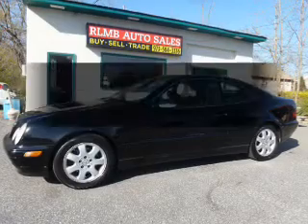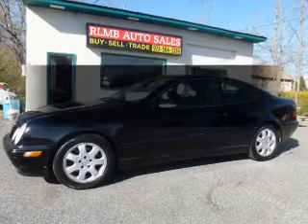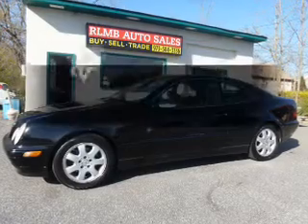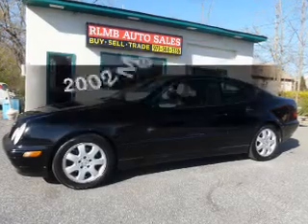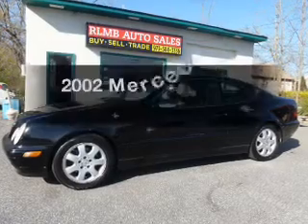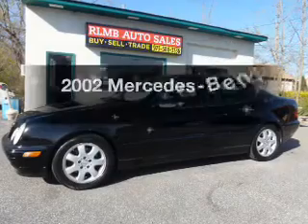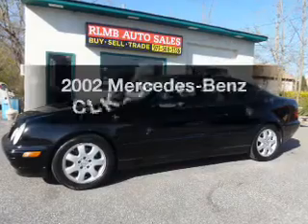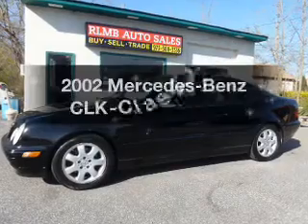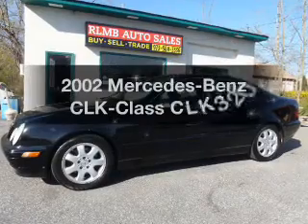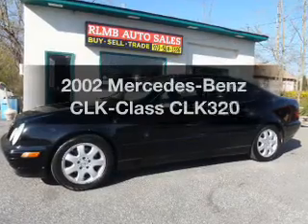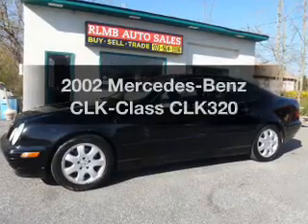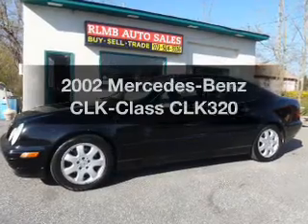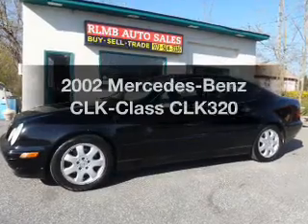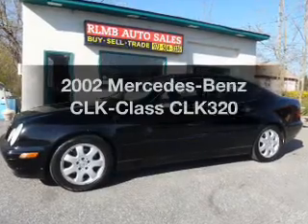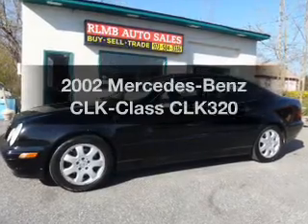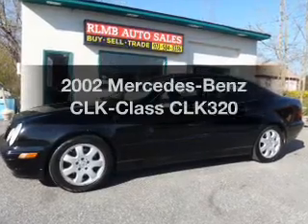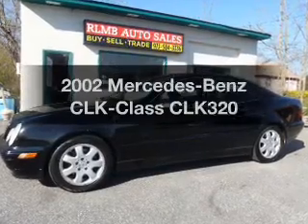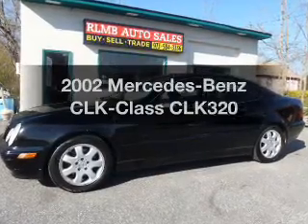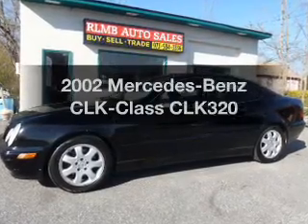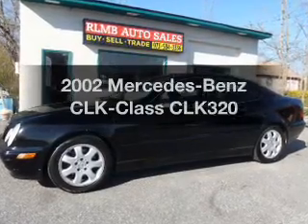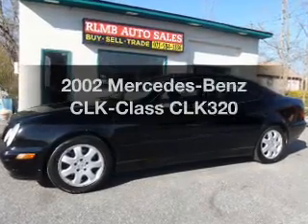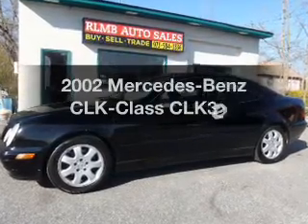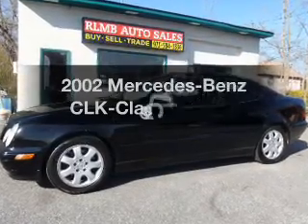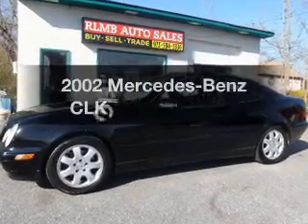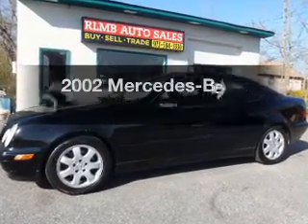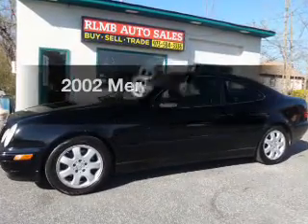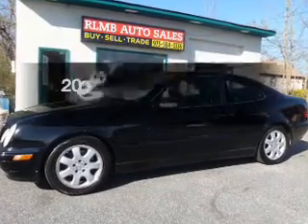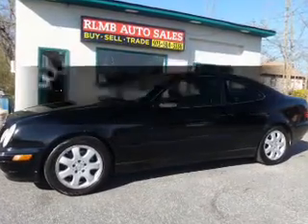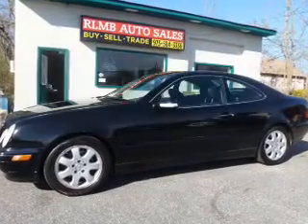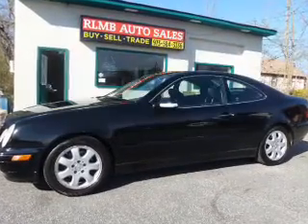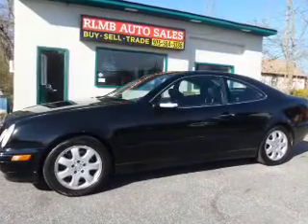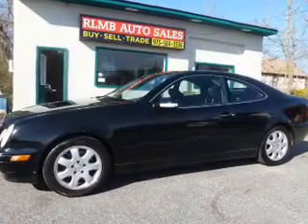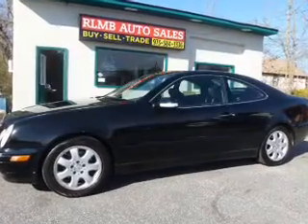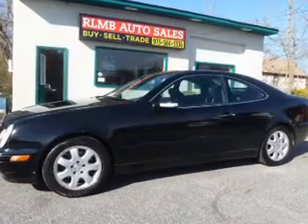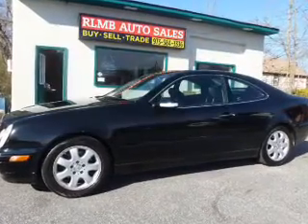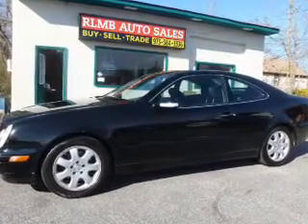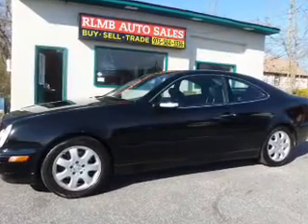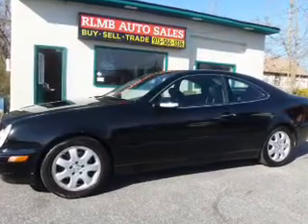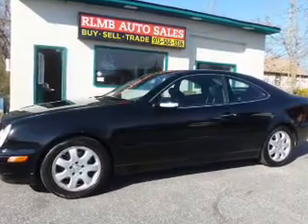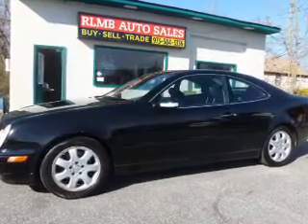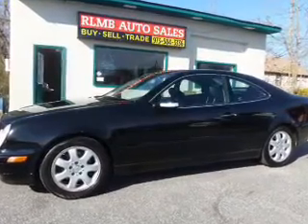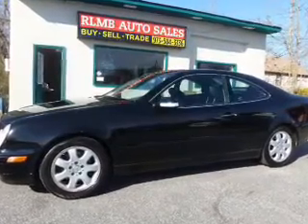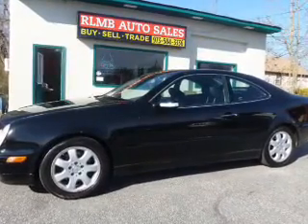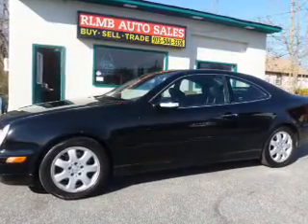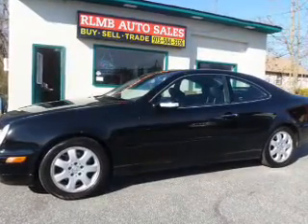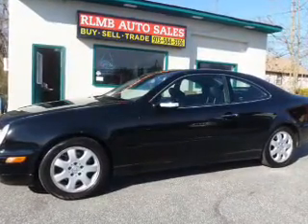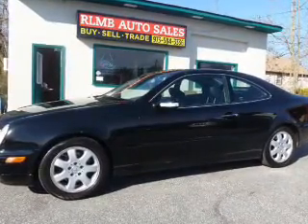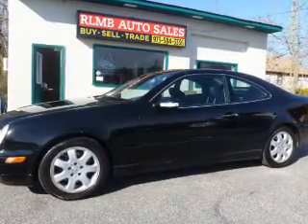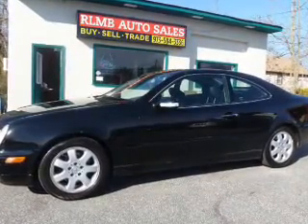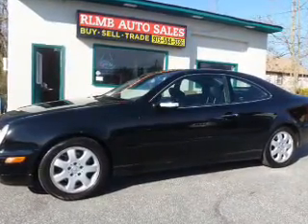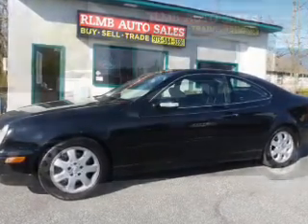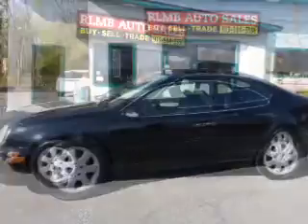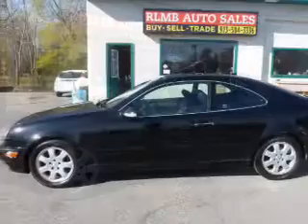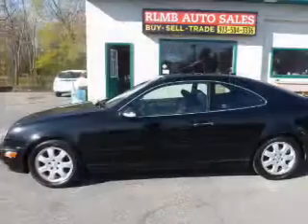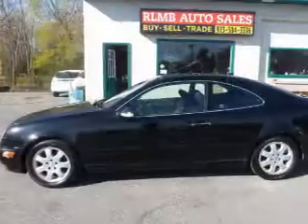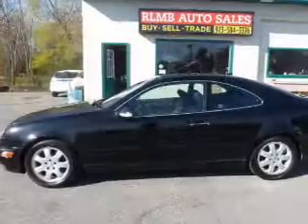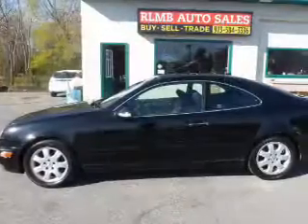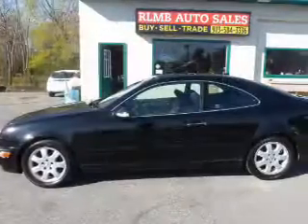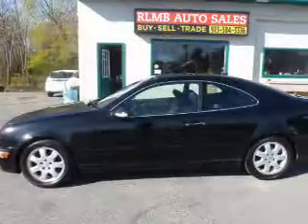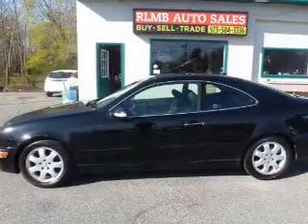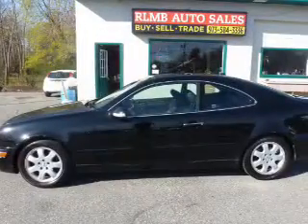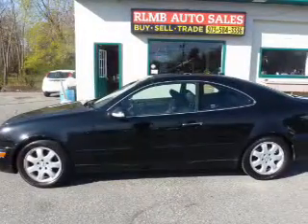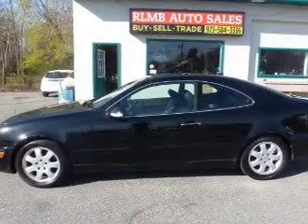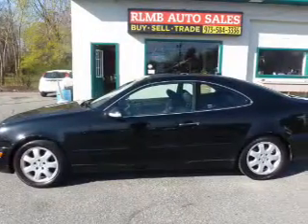Presenting the 2002 Mercedes-Benz CLK Class. Everything you need under one roof with this great vehicle.